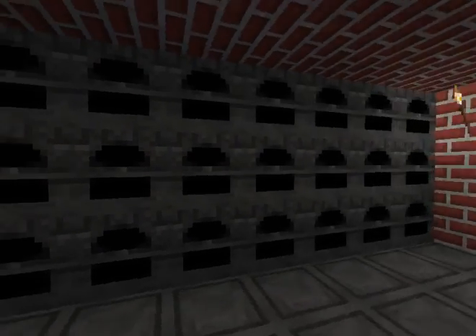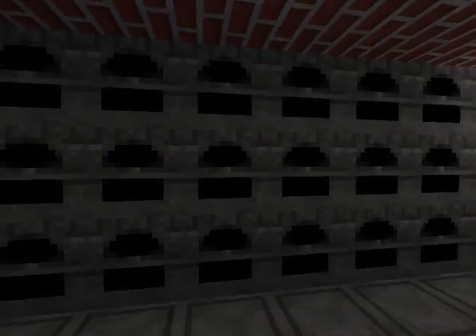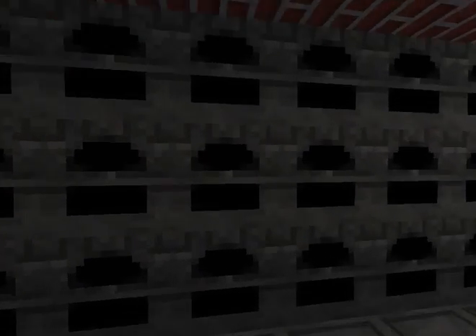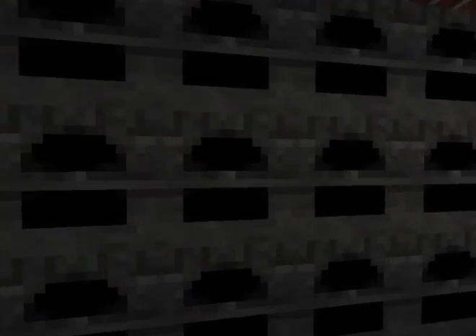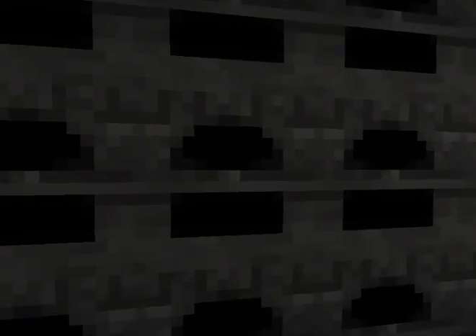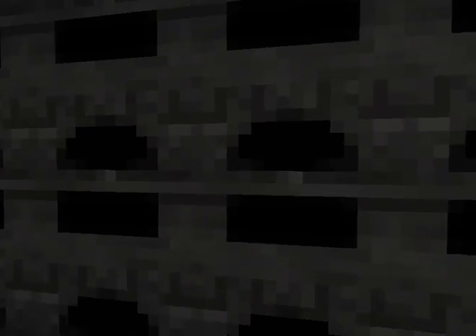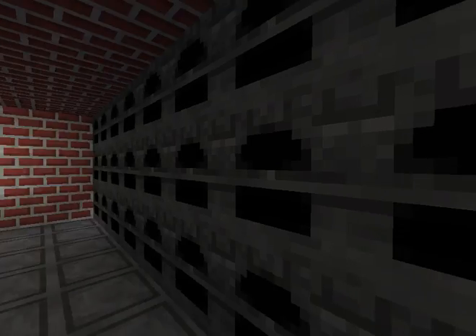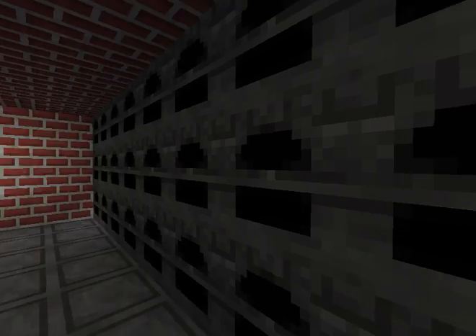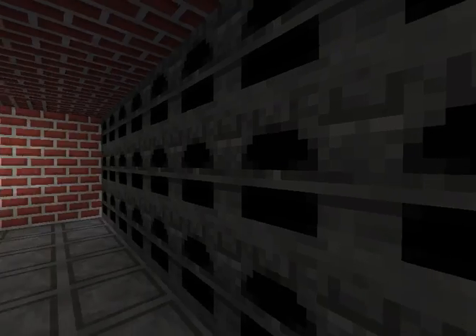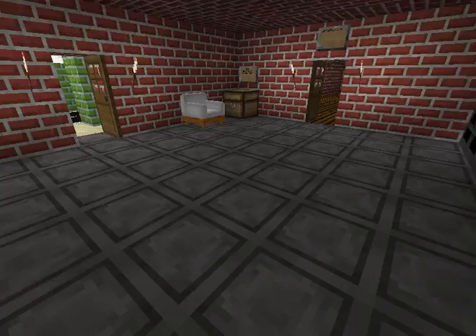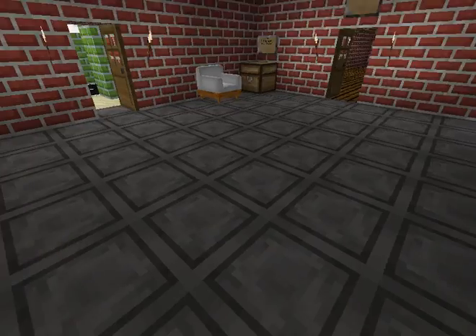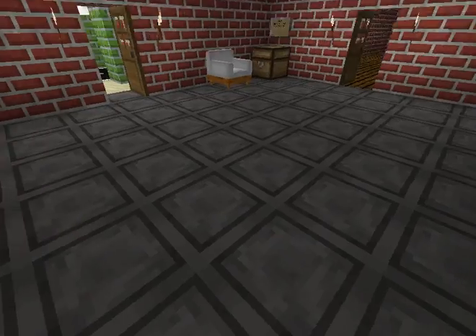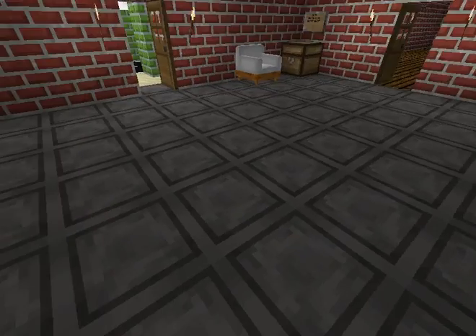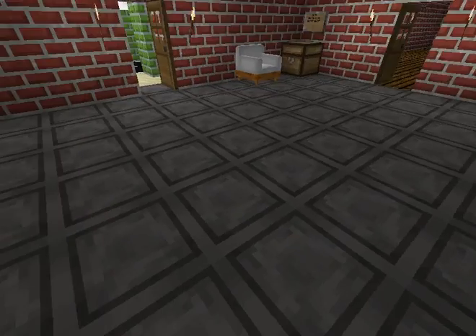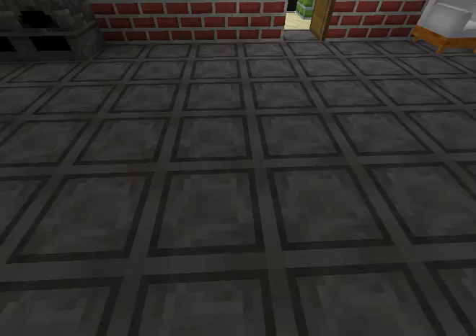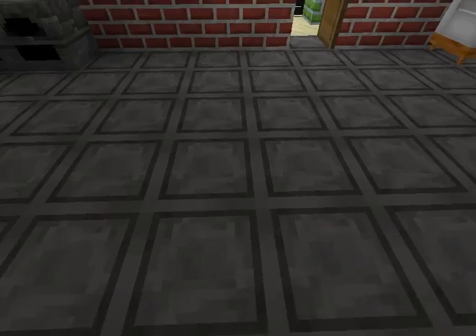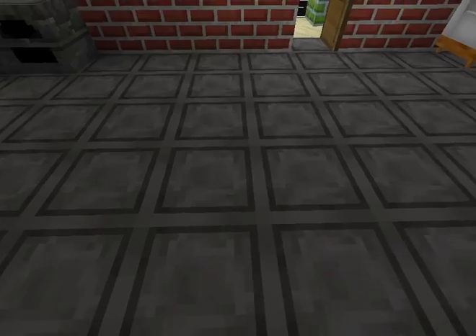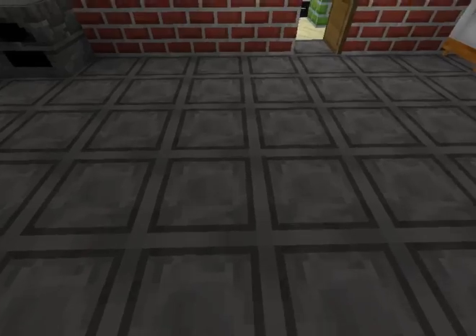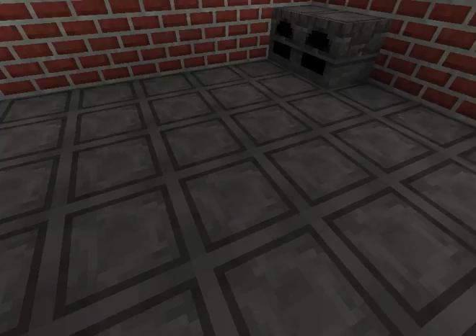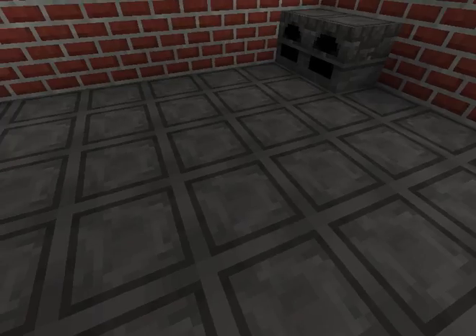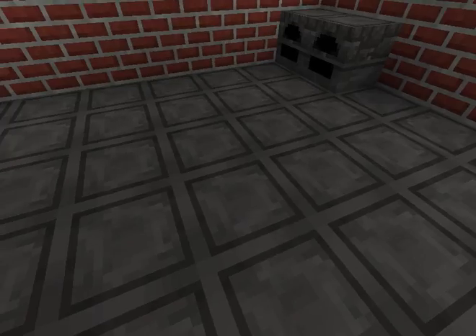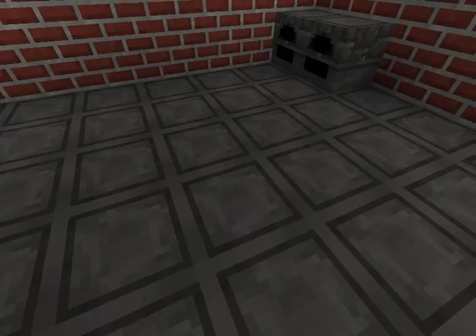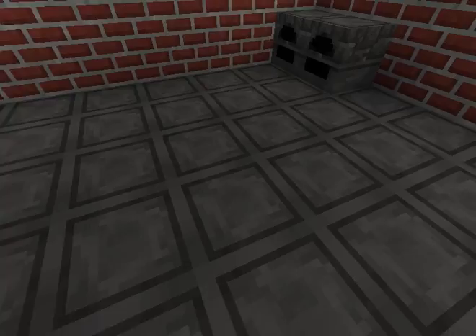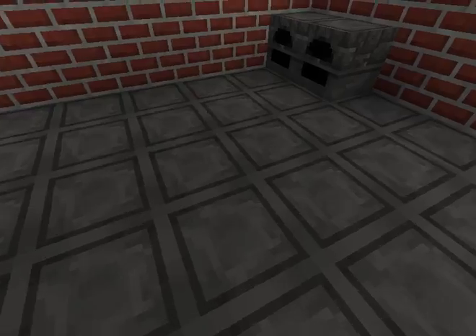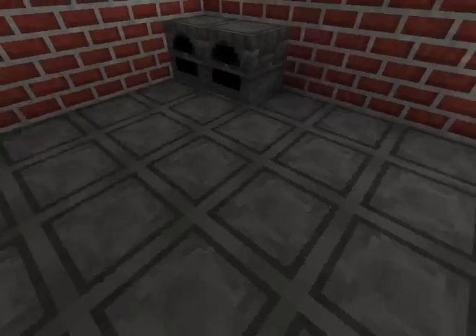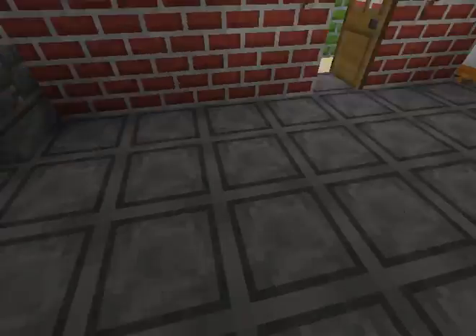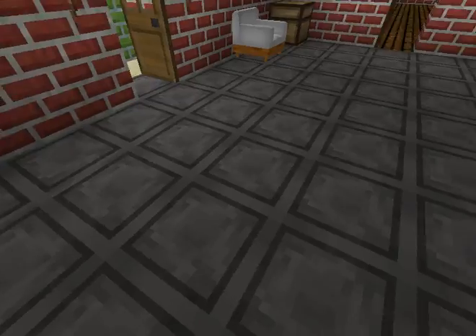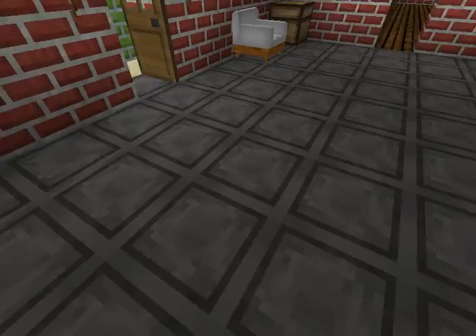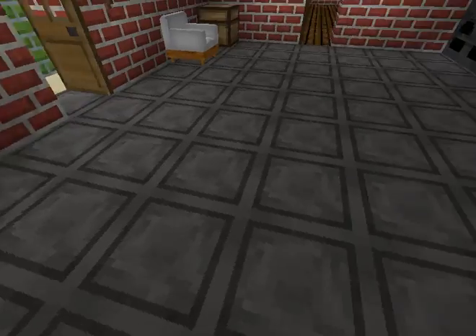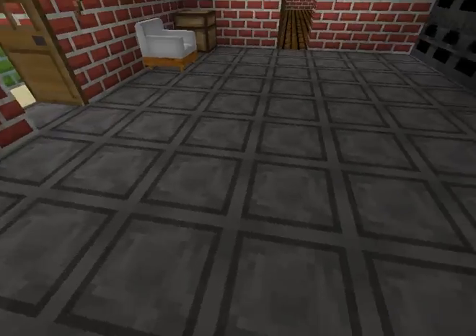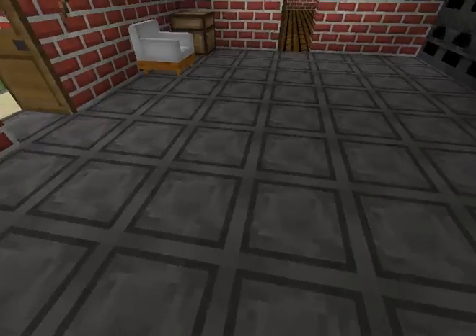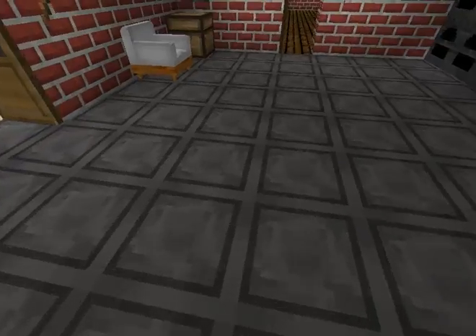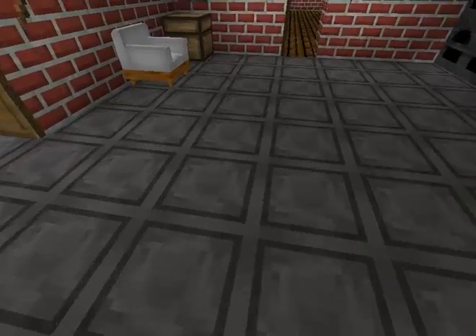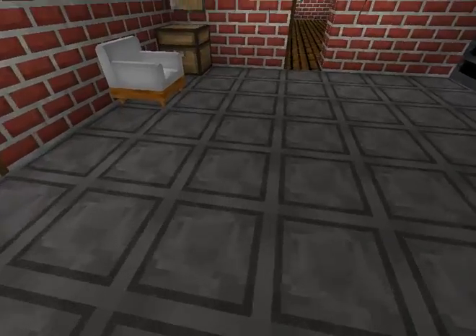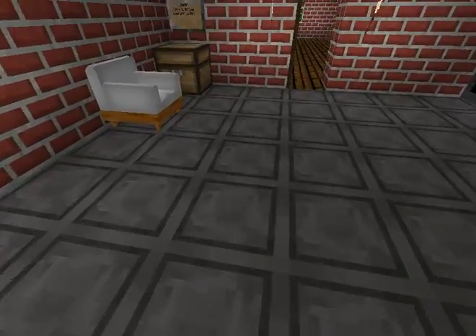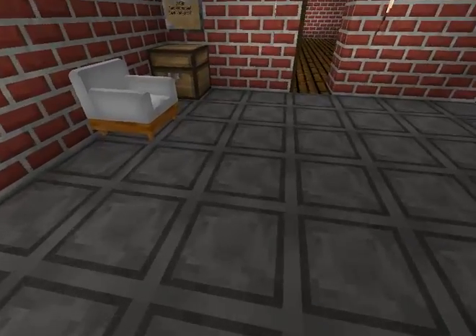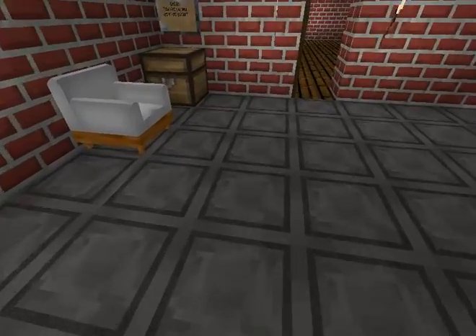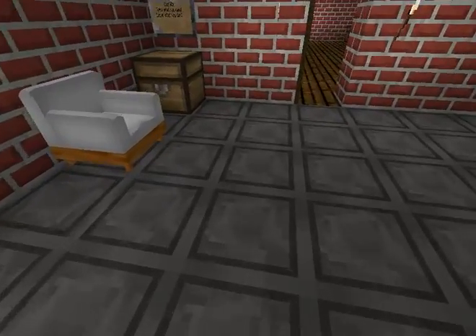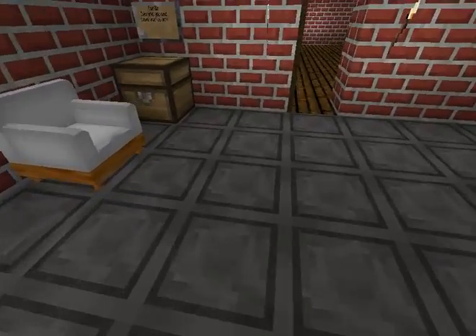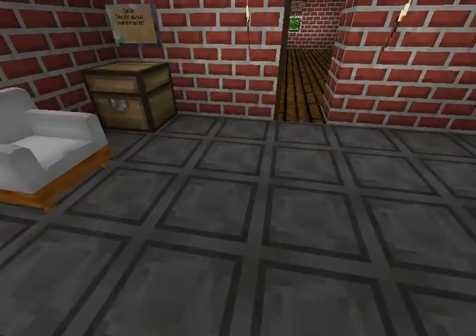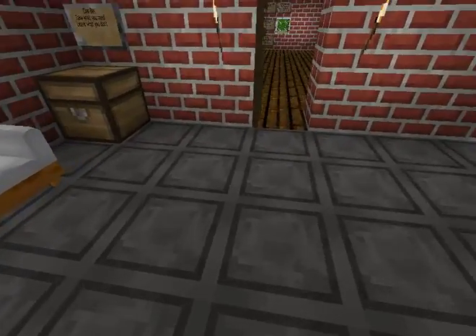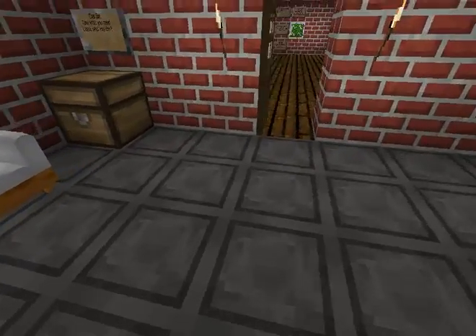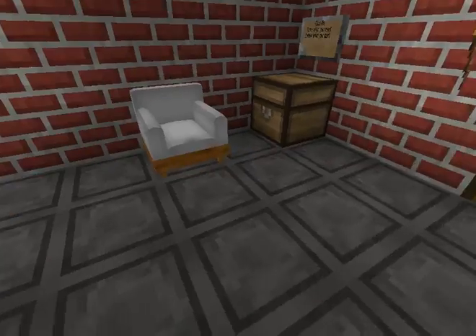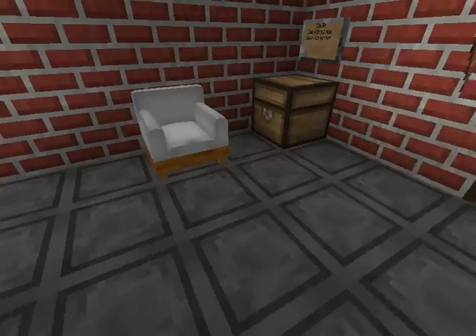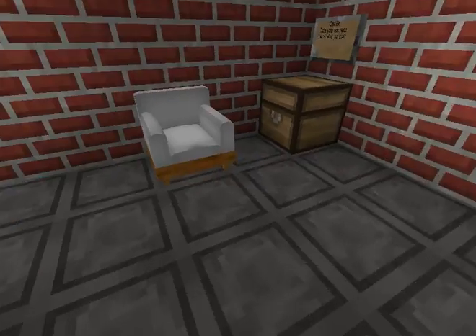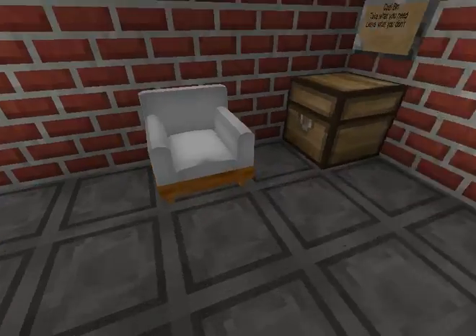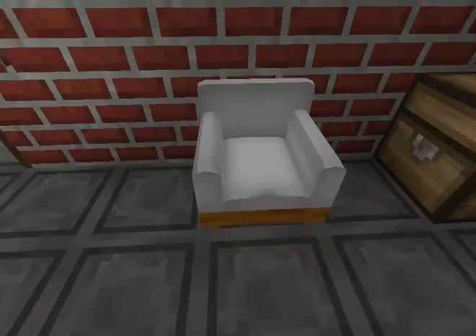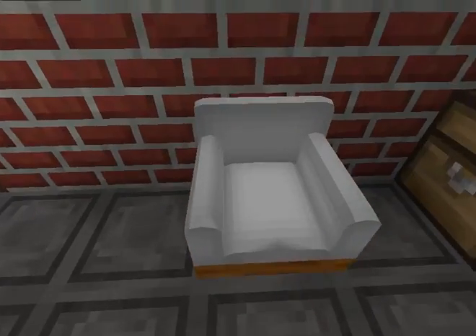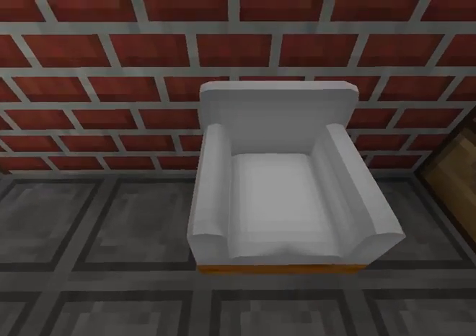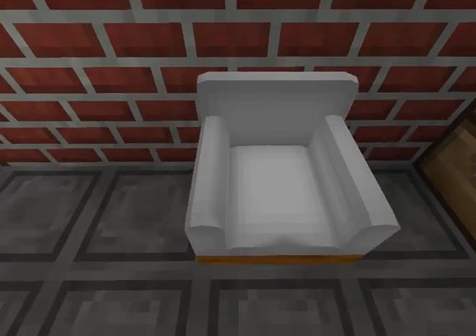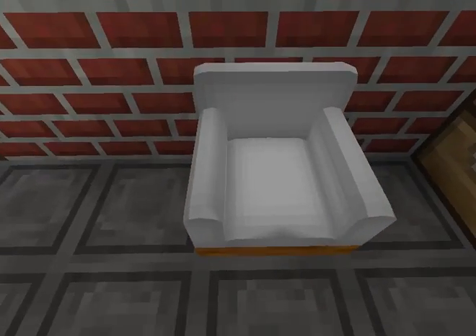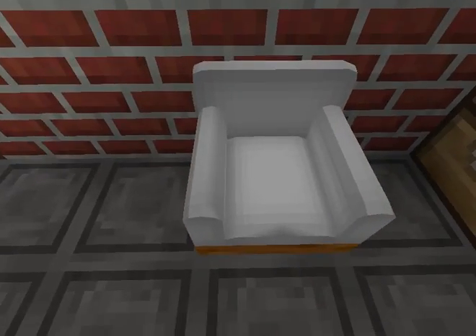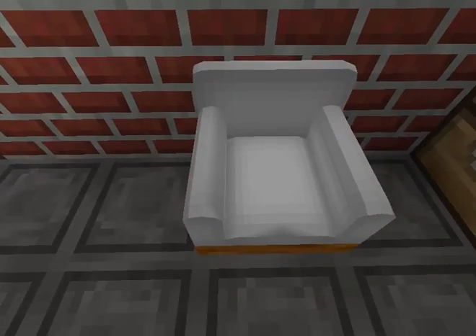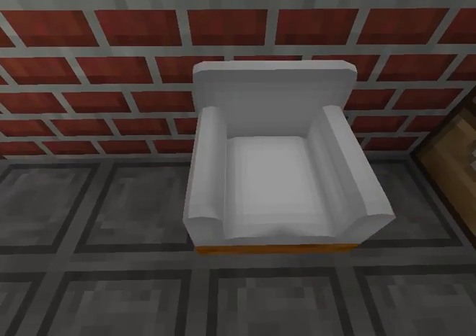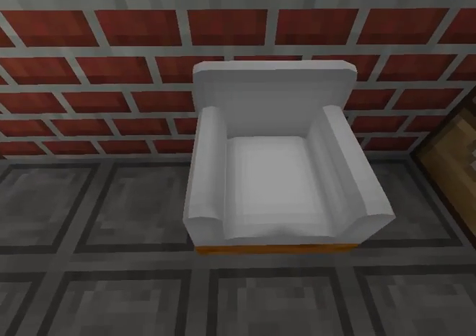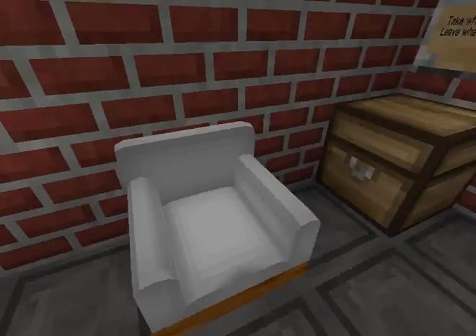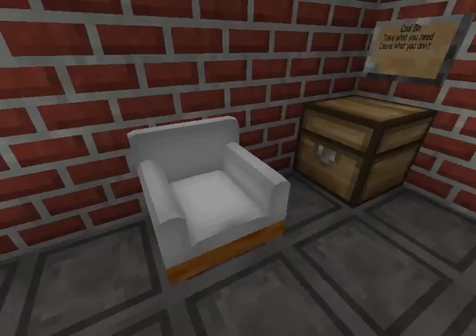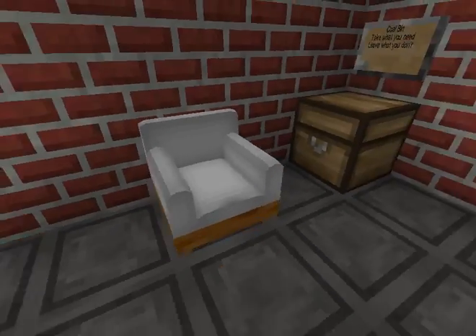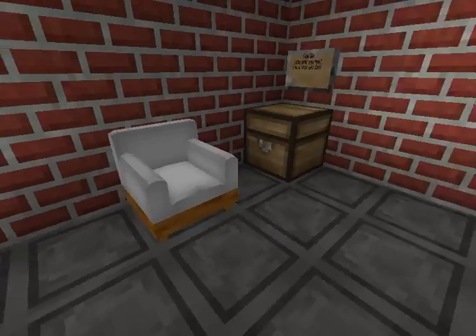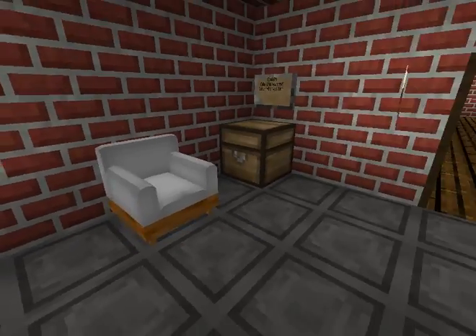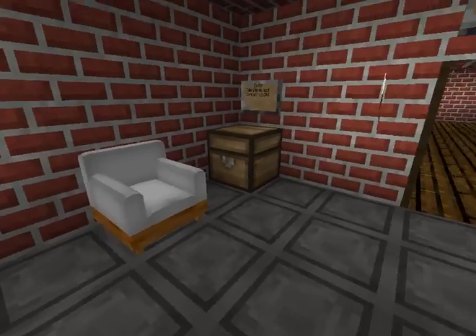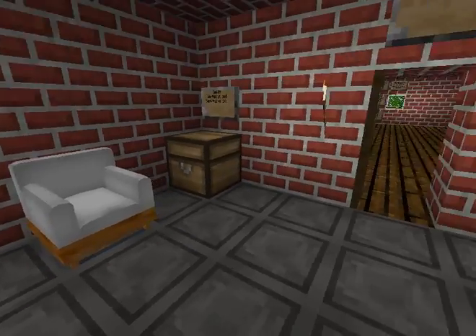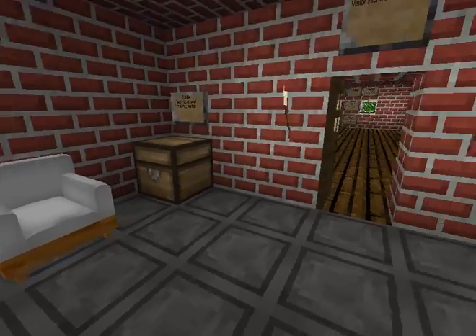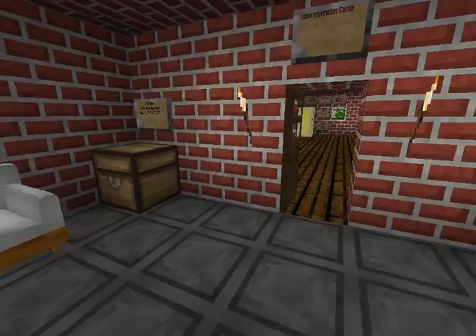Both this wall and the floor are made of furnaces. You could also use this chair to recover your health if you'd like.